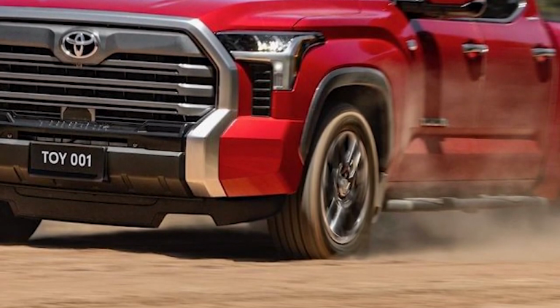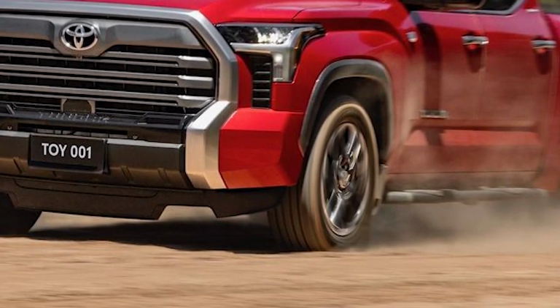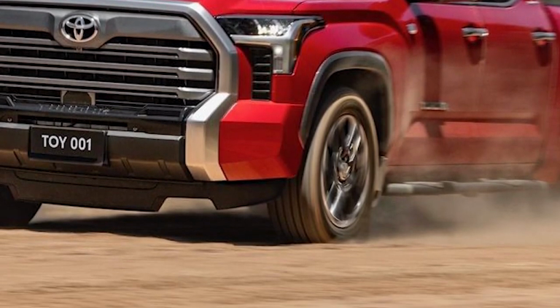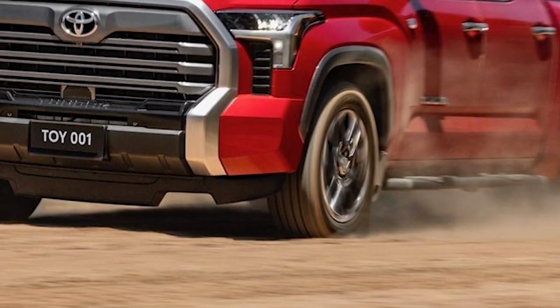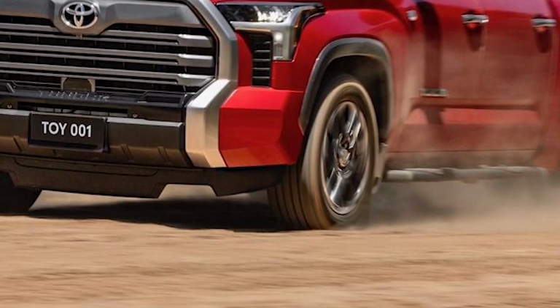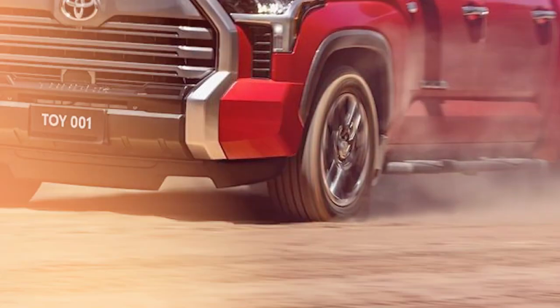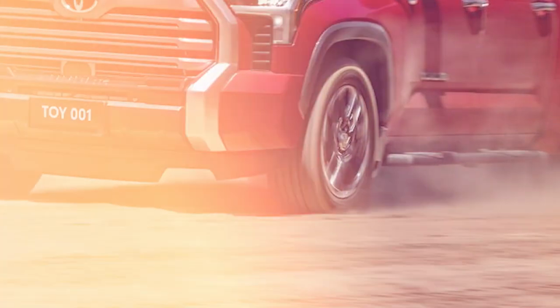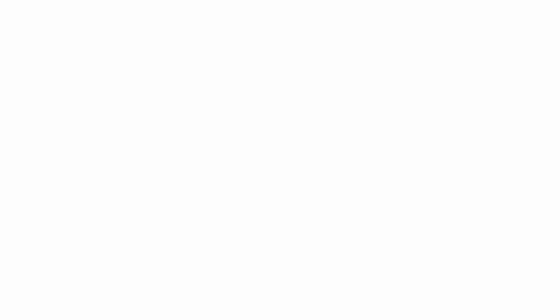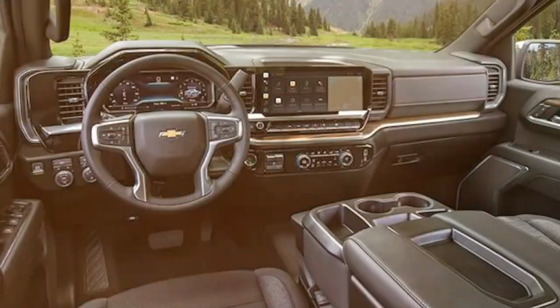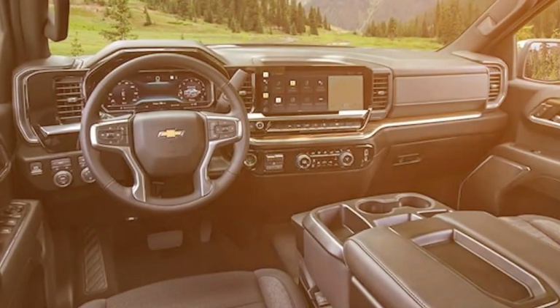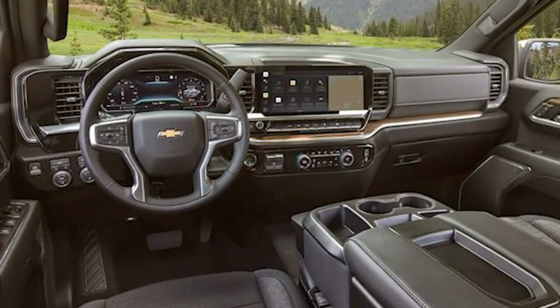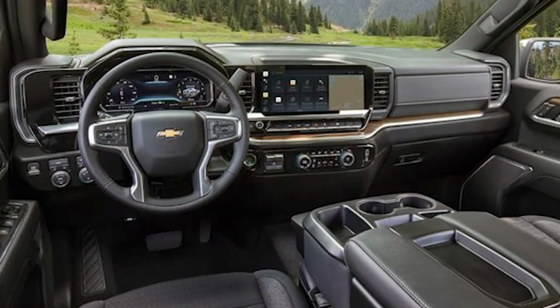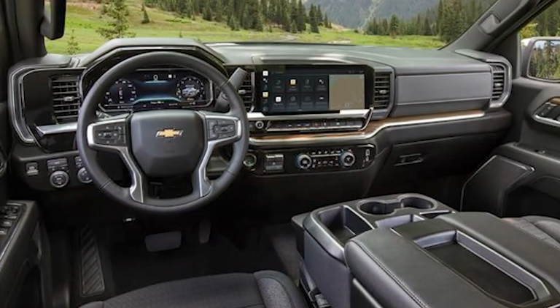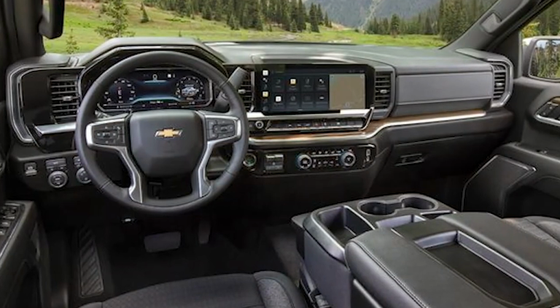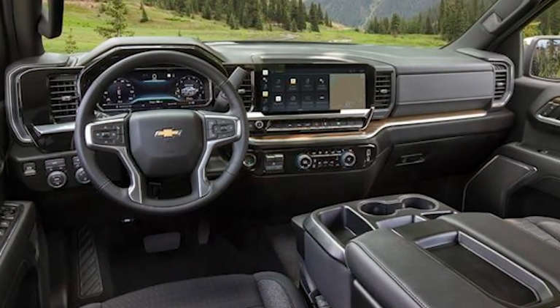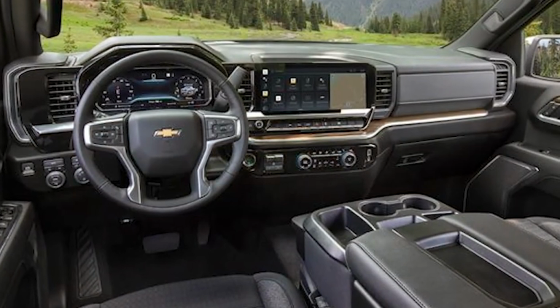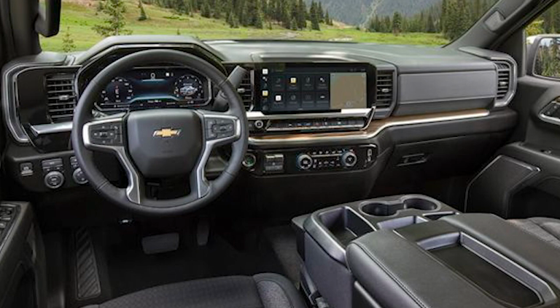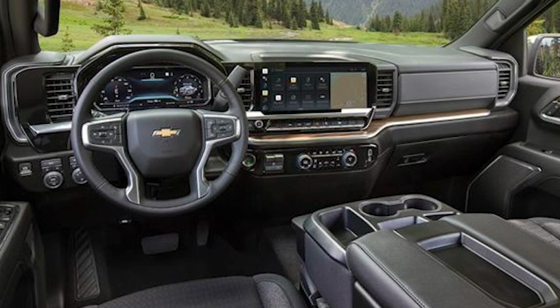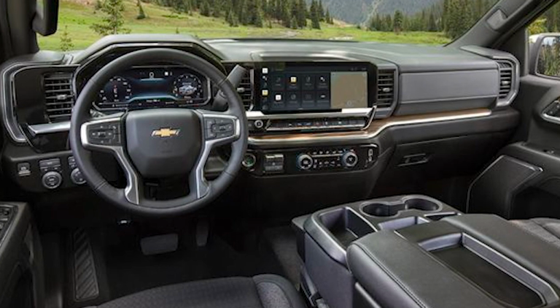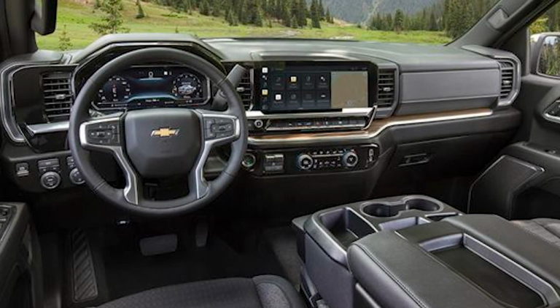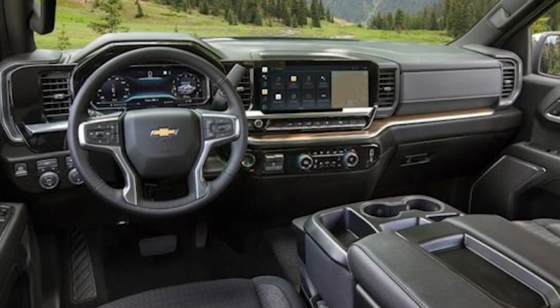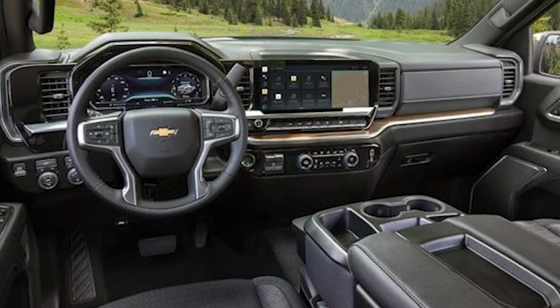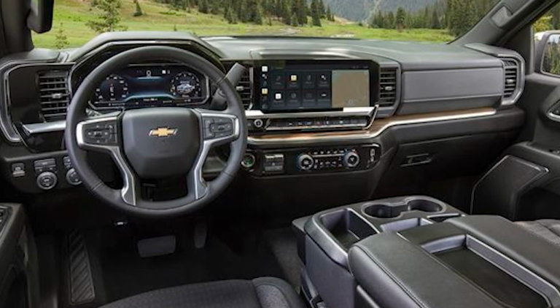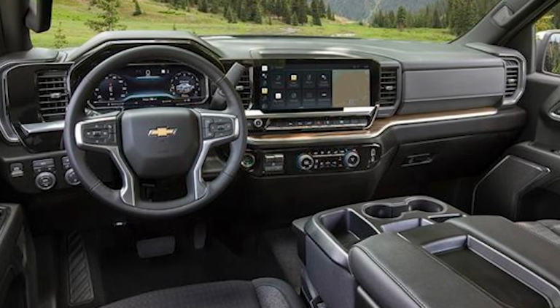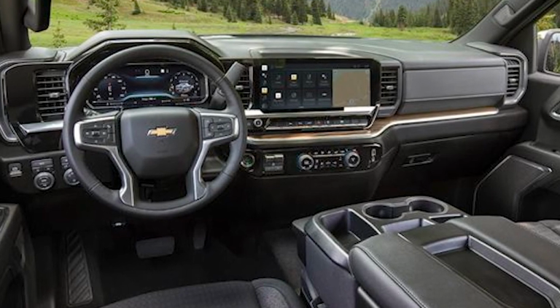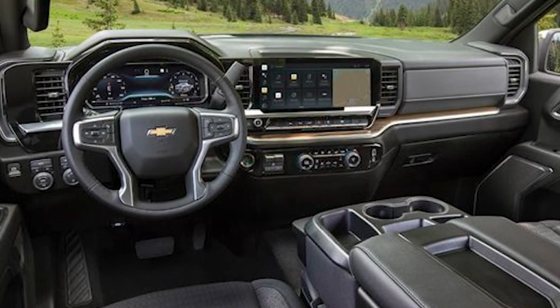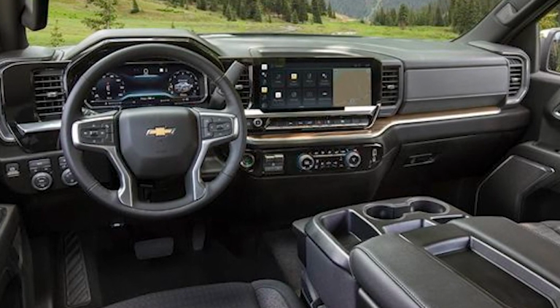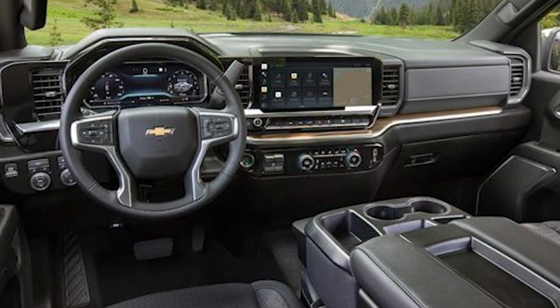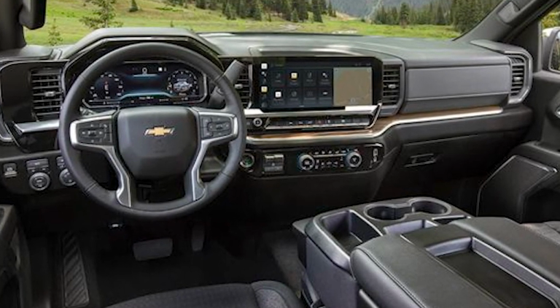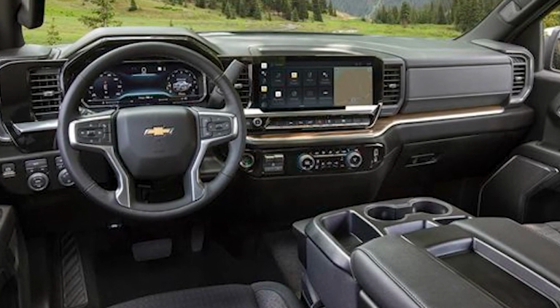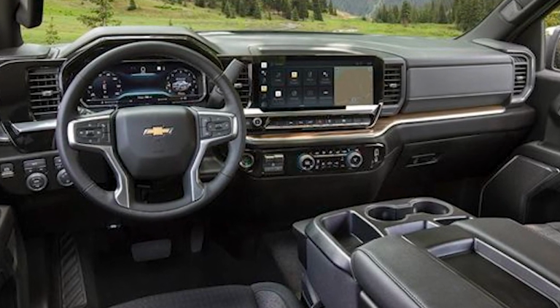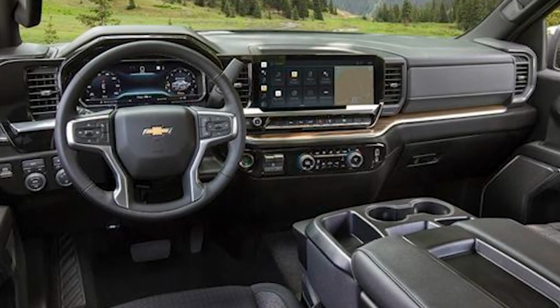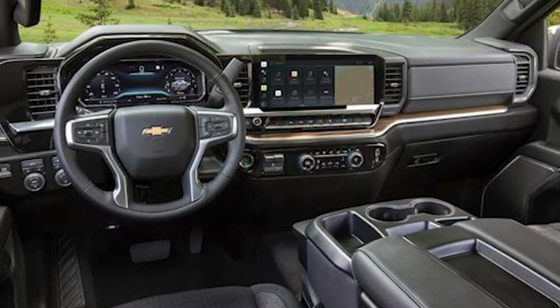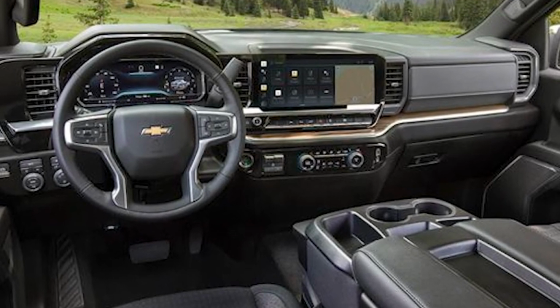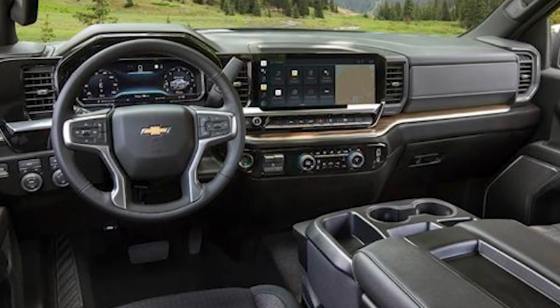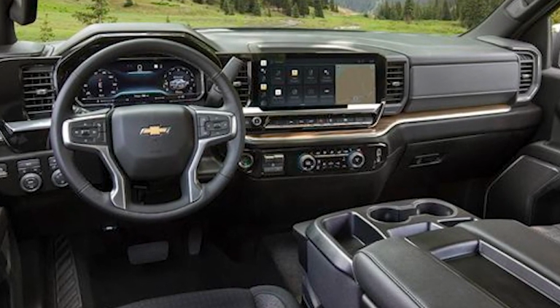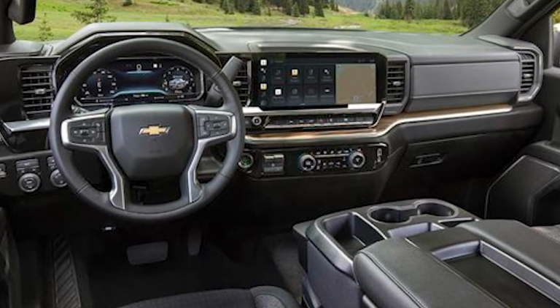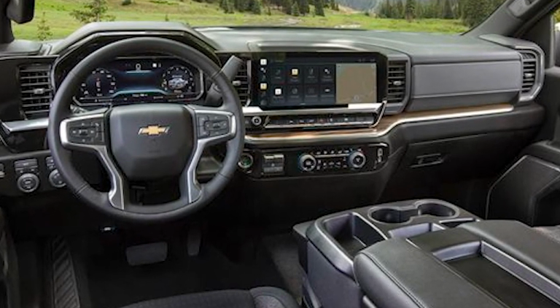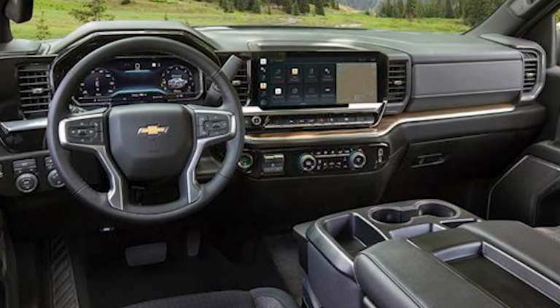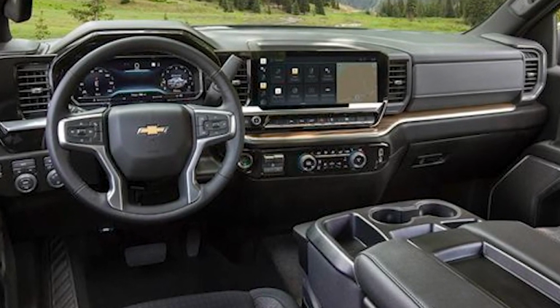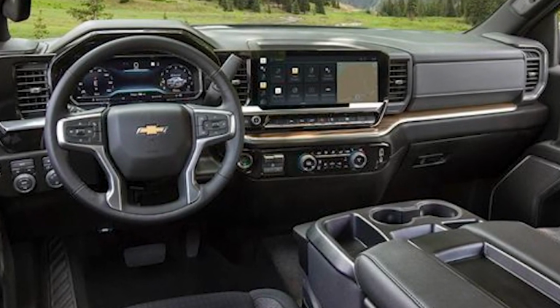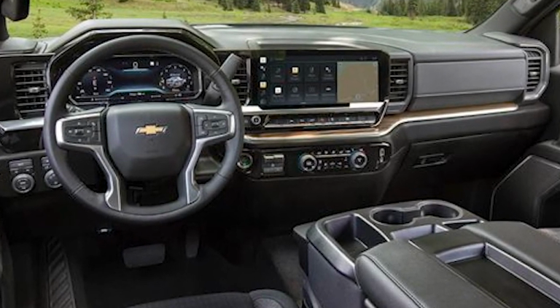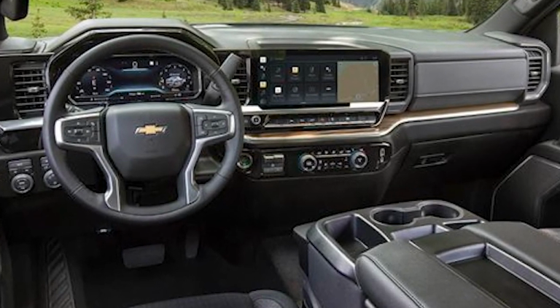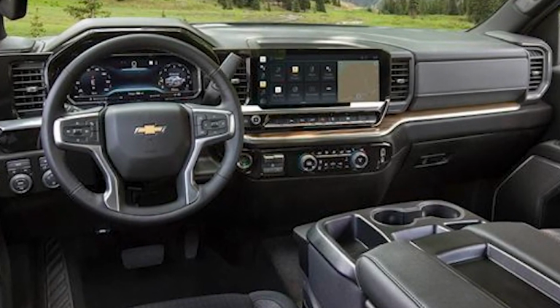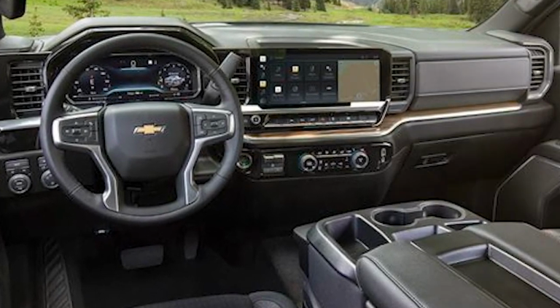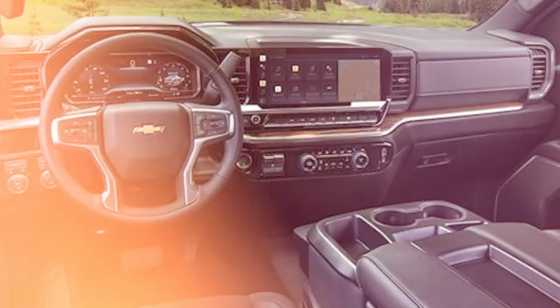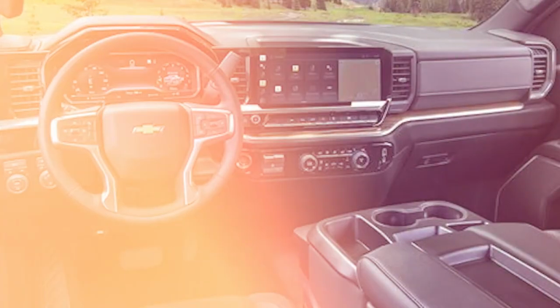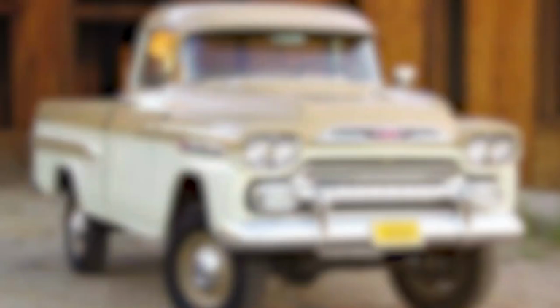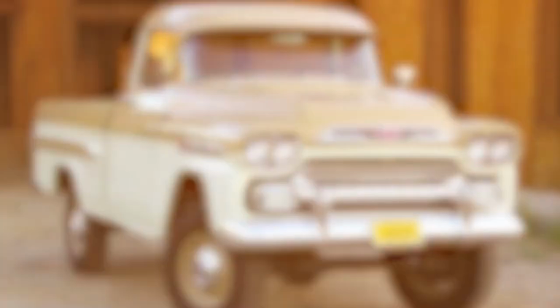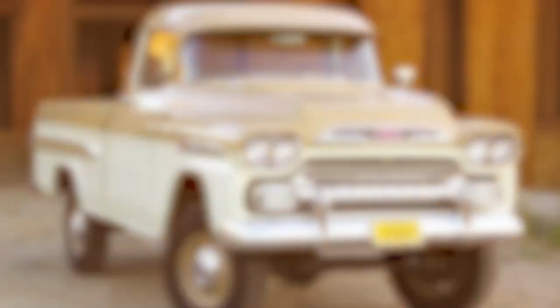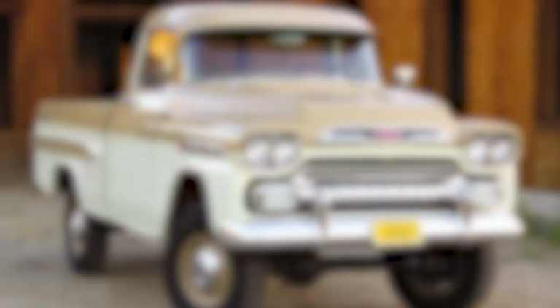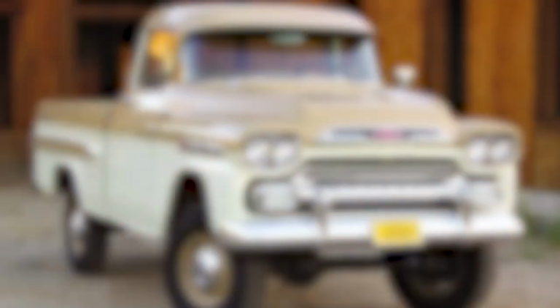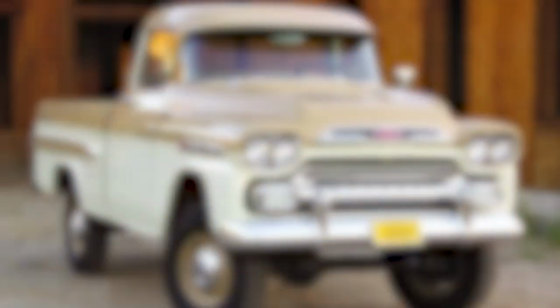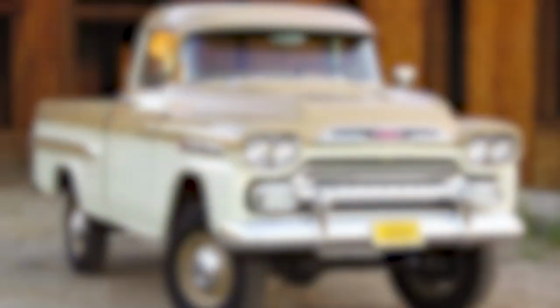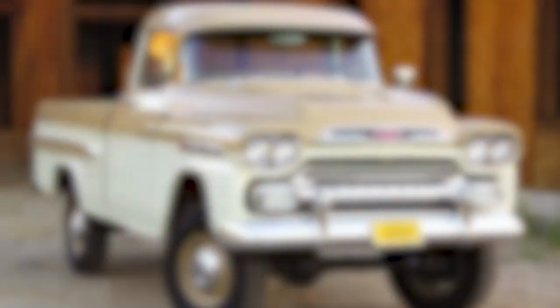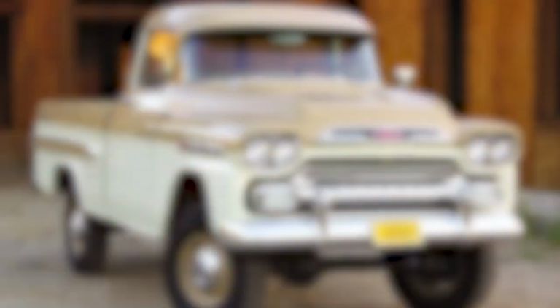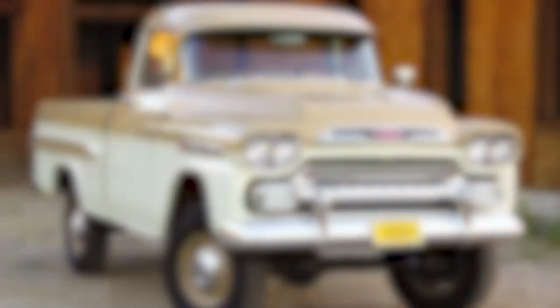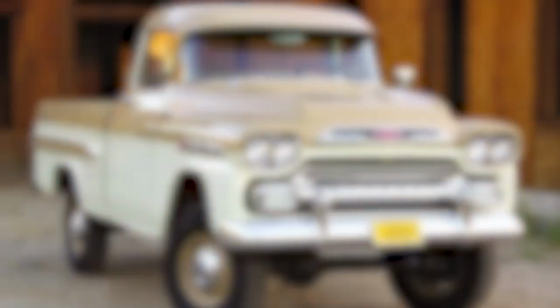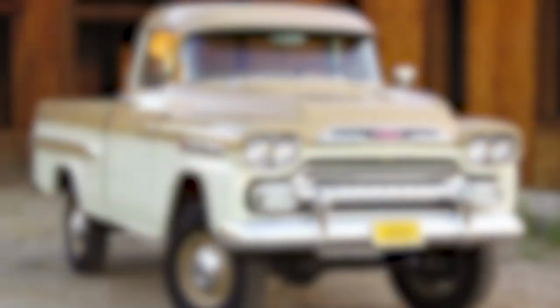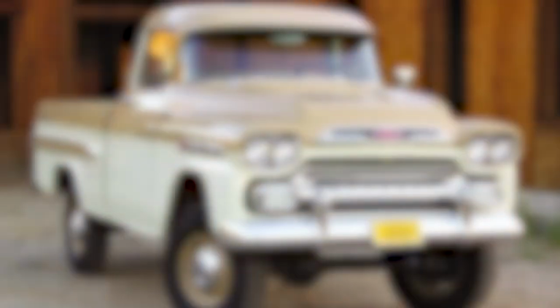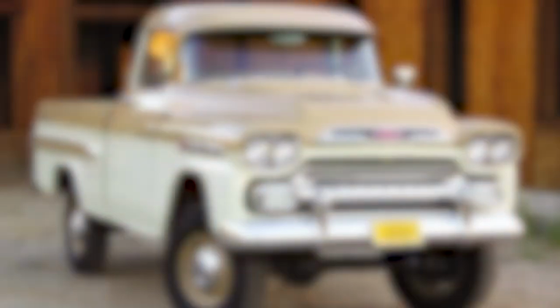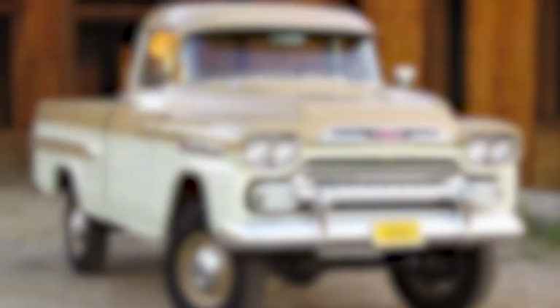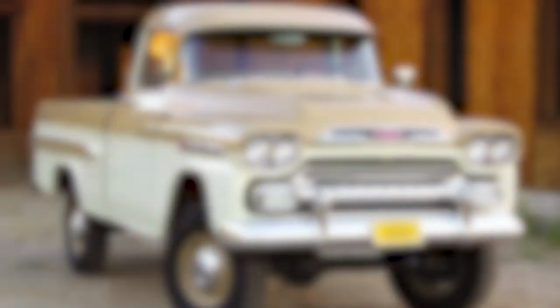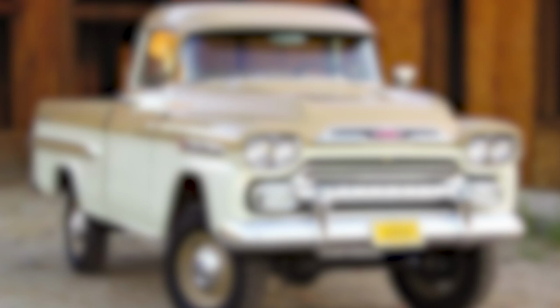And guess what? The Silverado is going electric in 2024. But this next truck is even cooler.